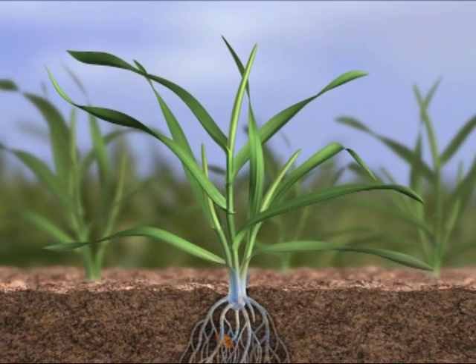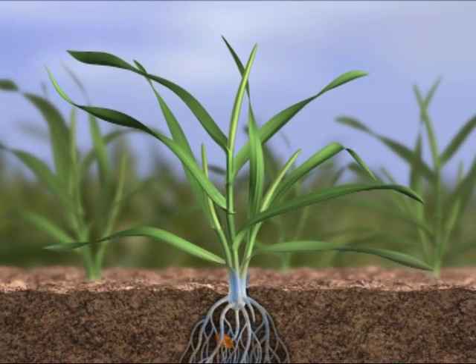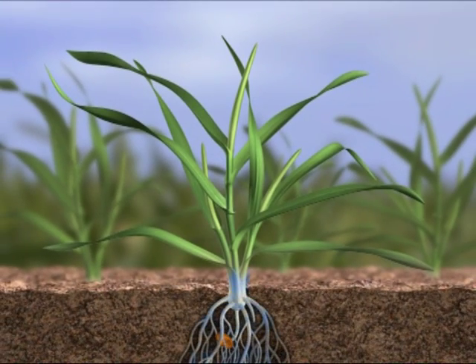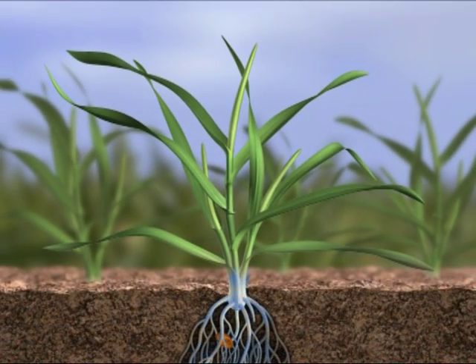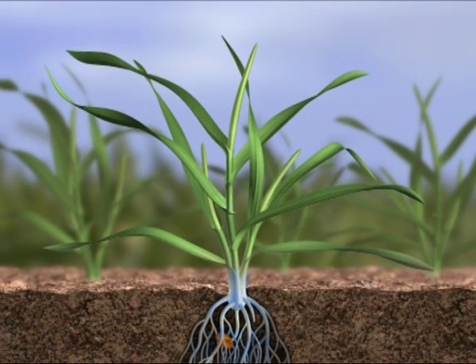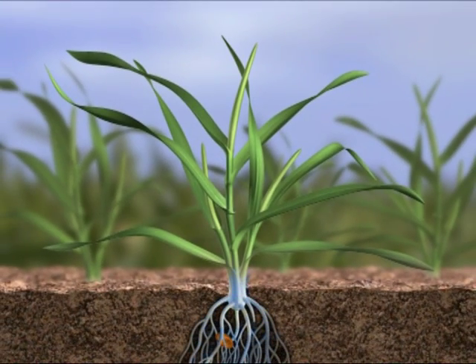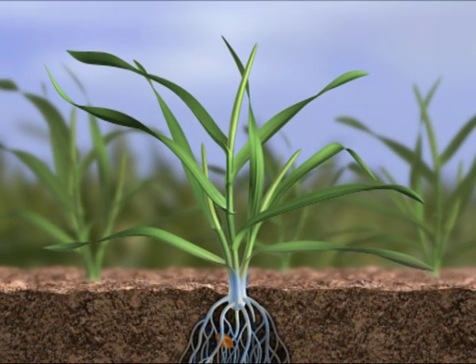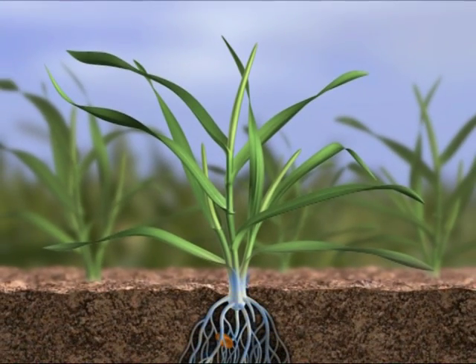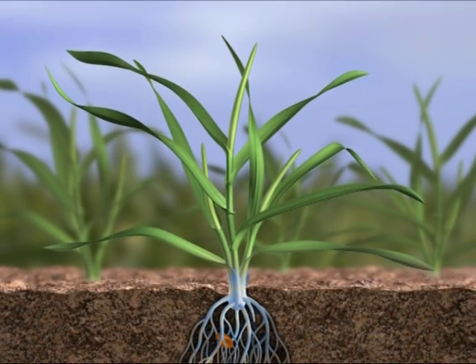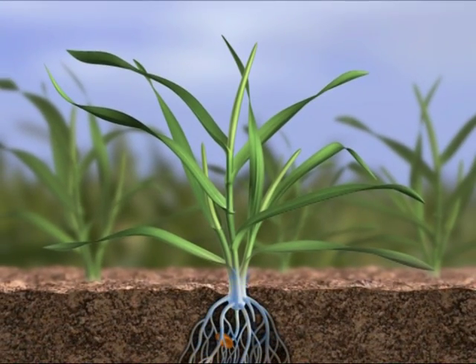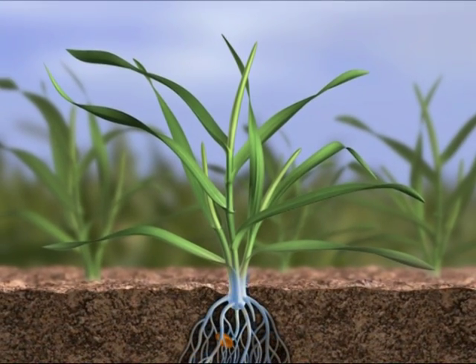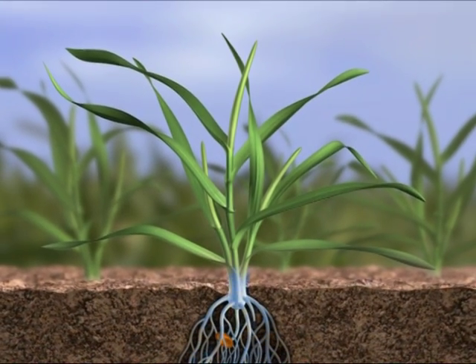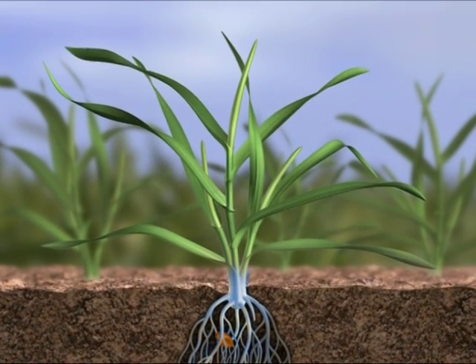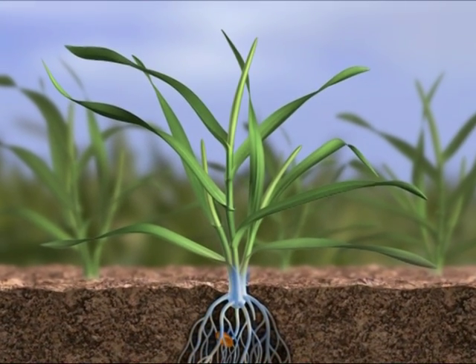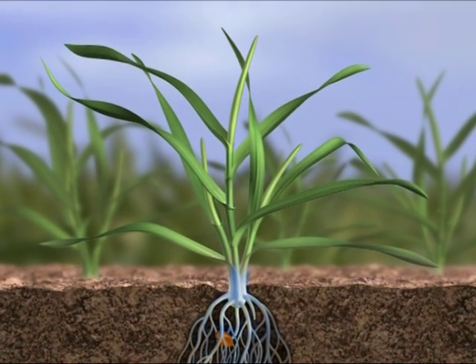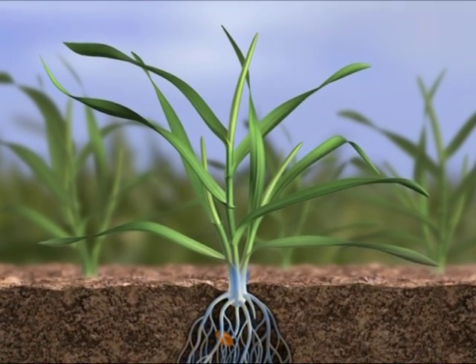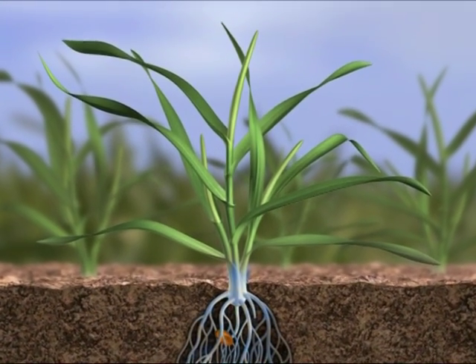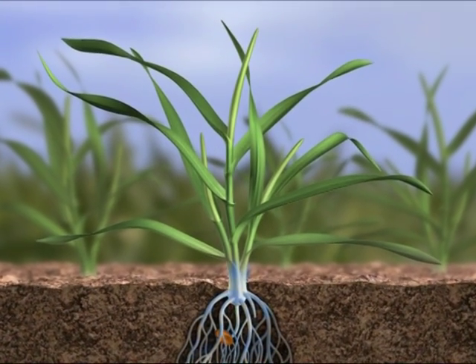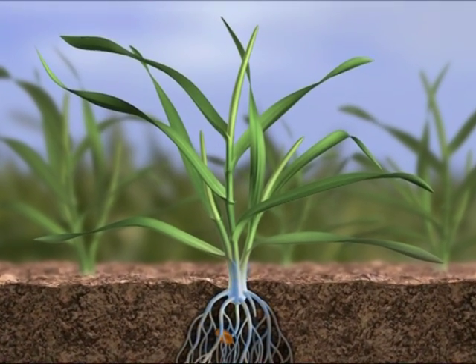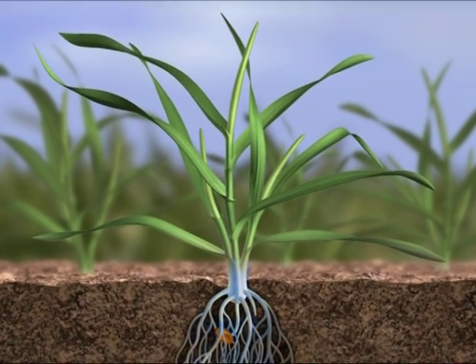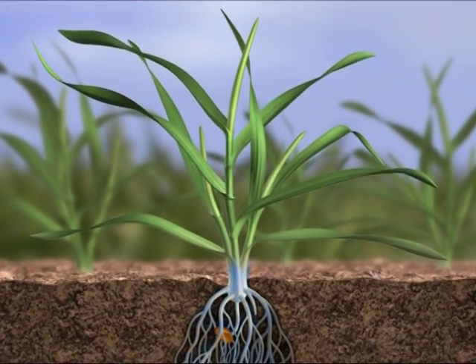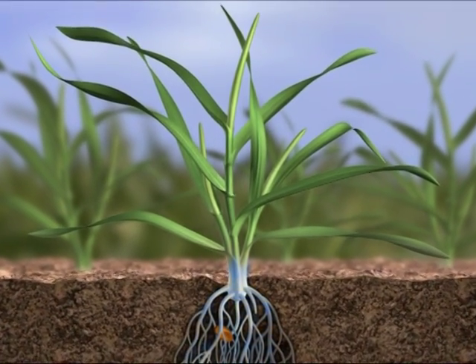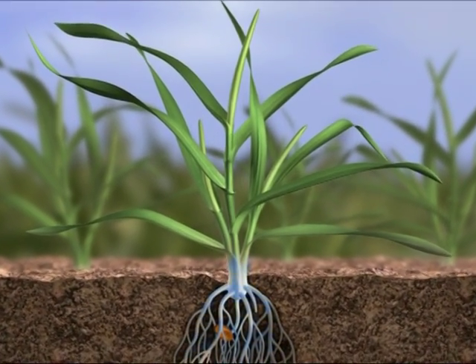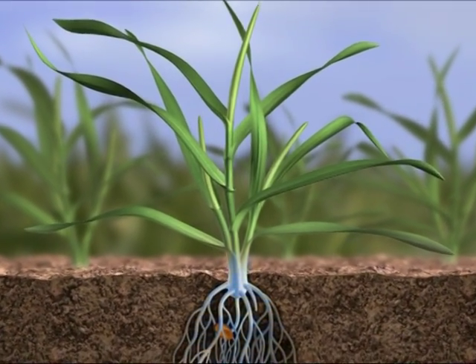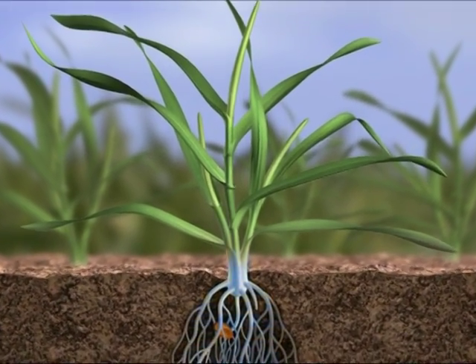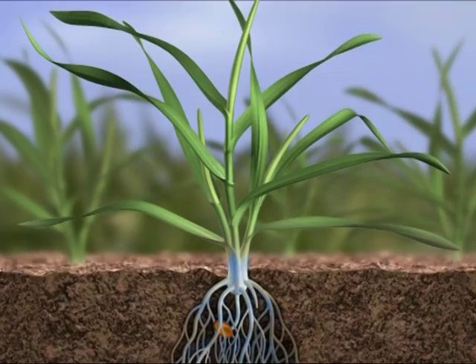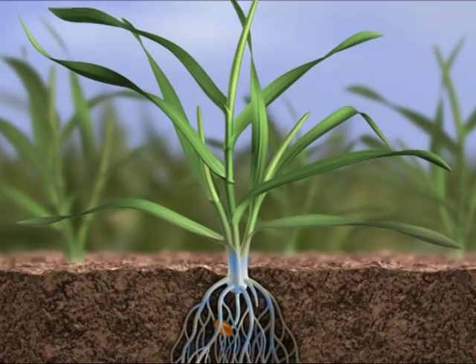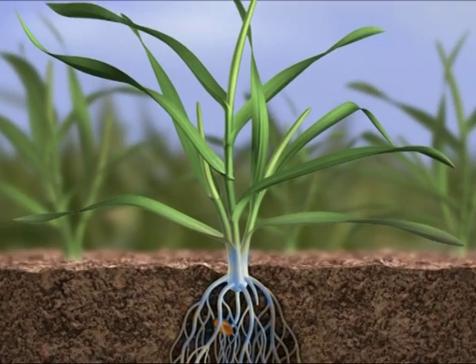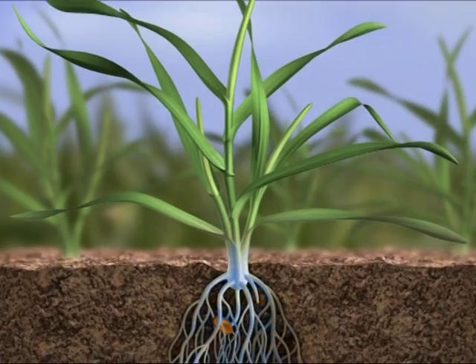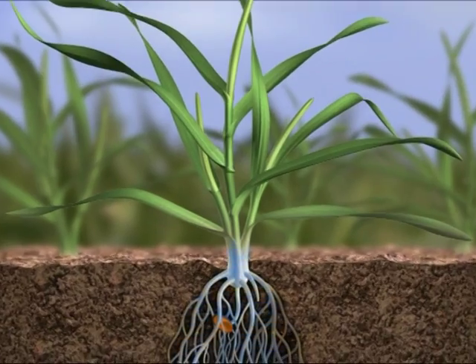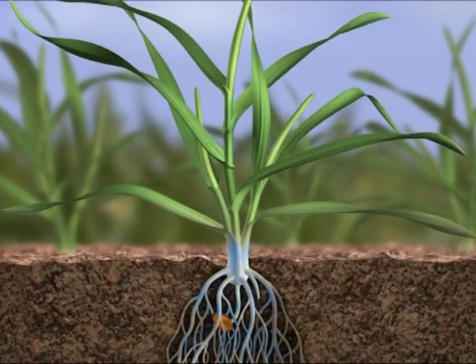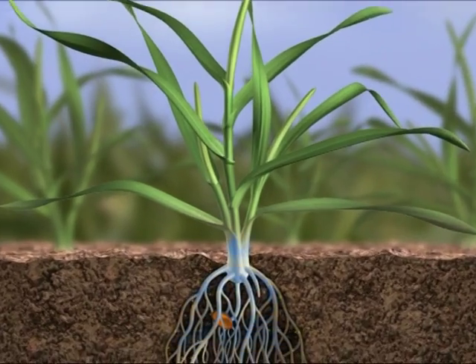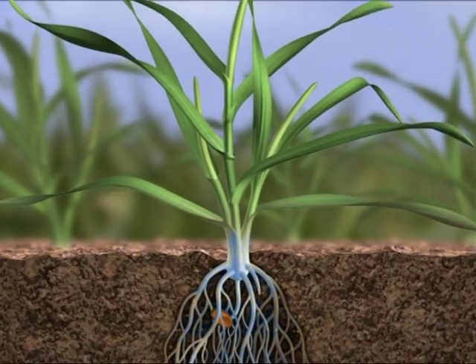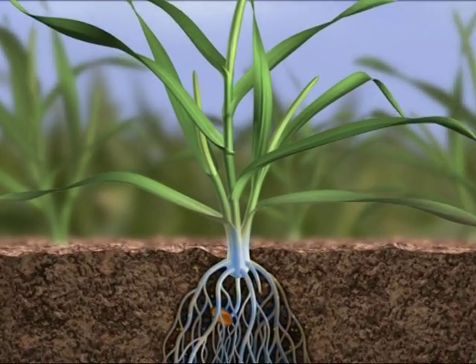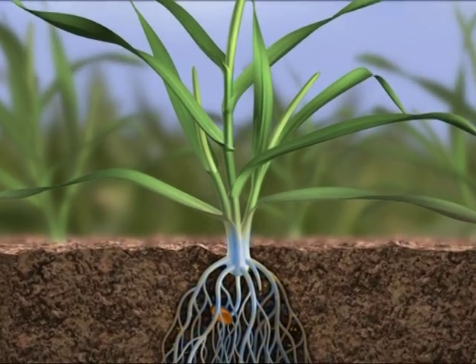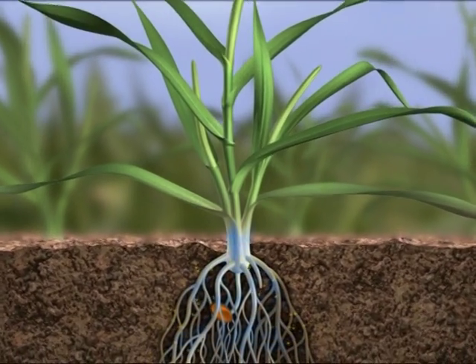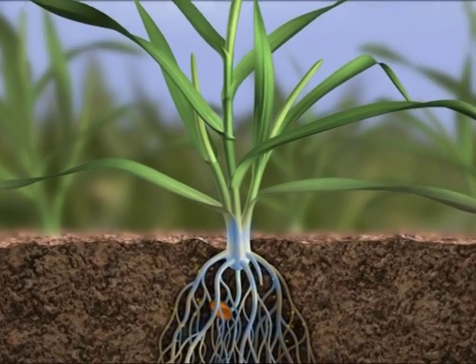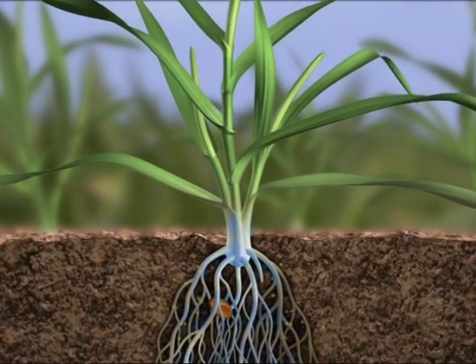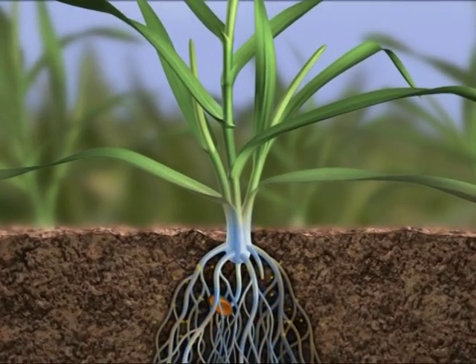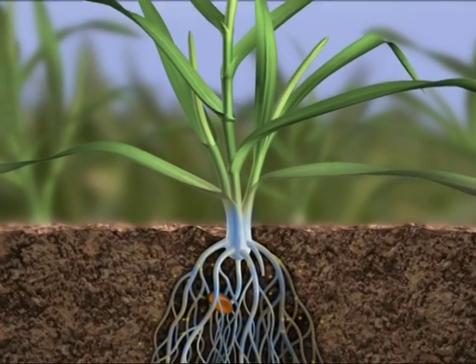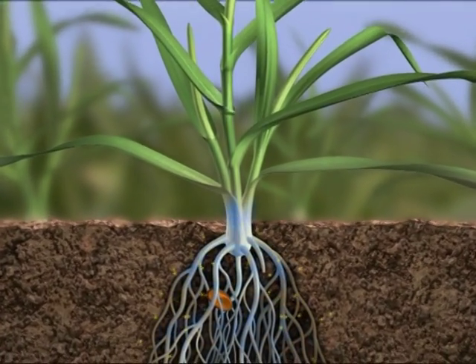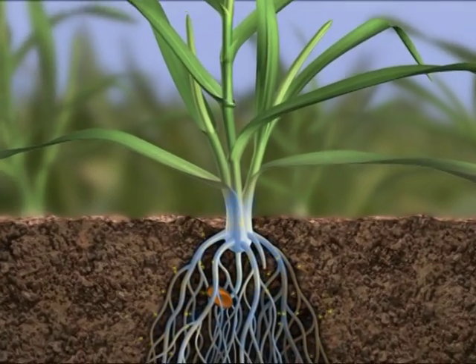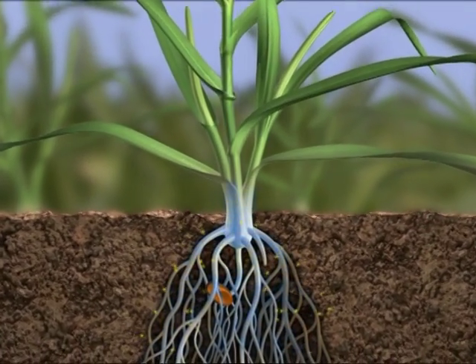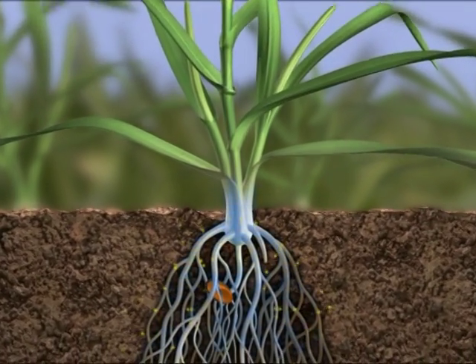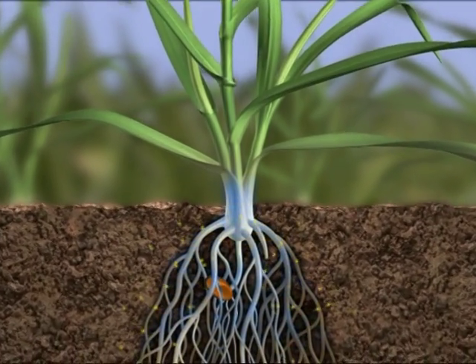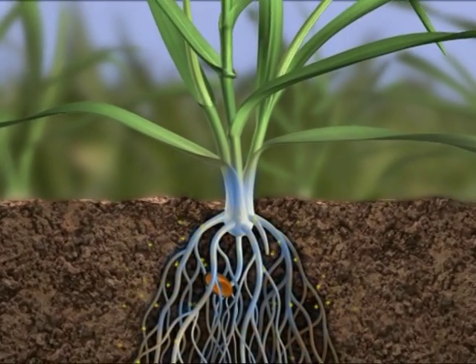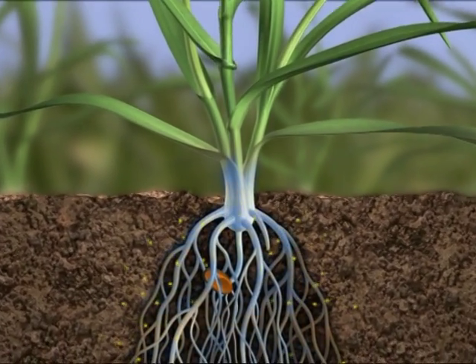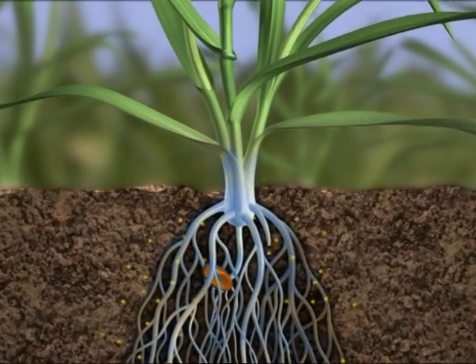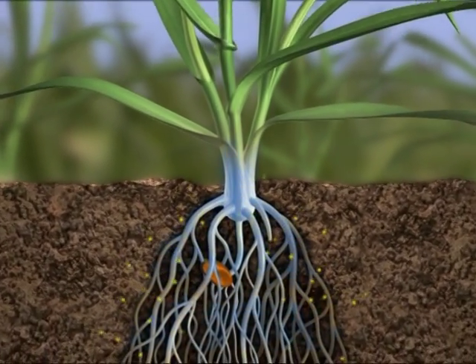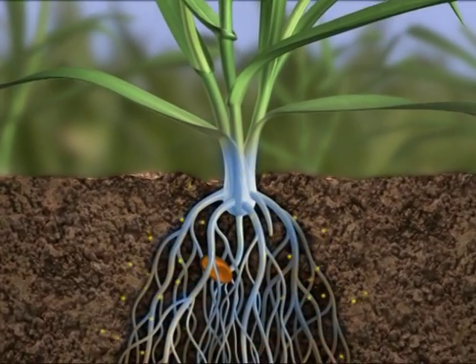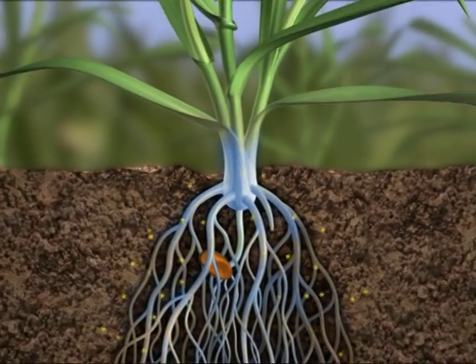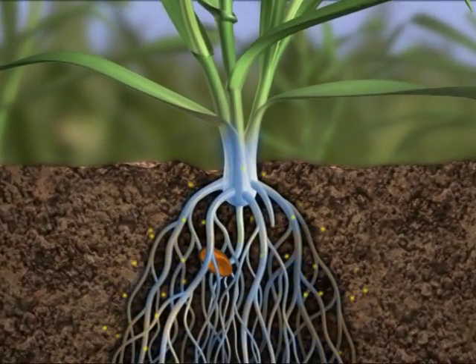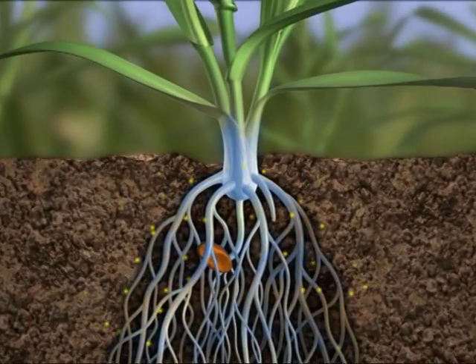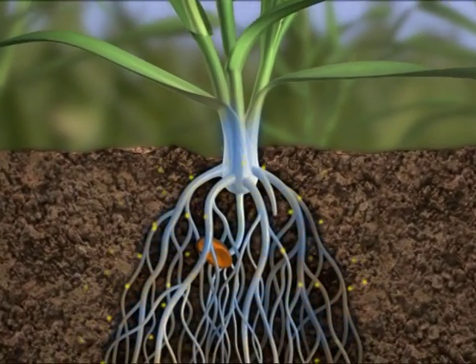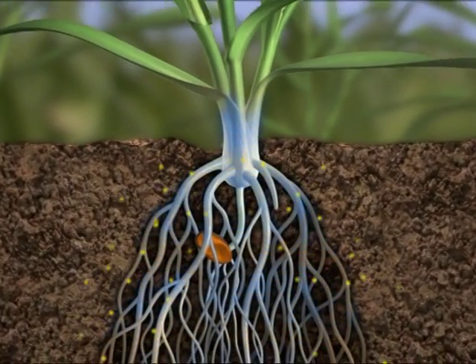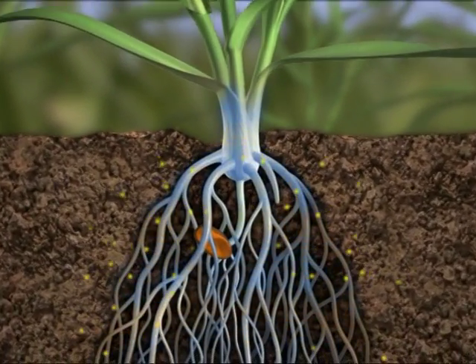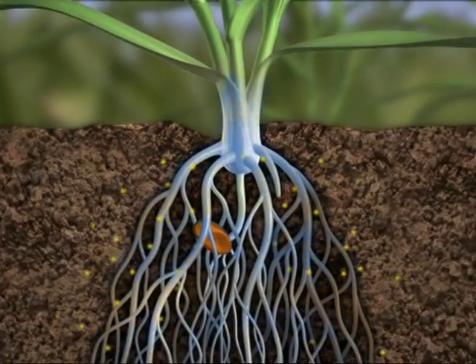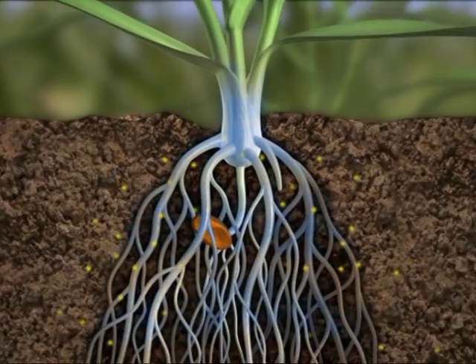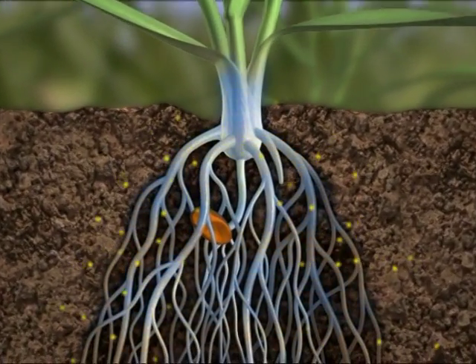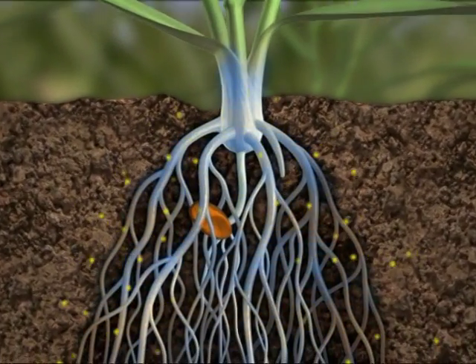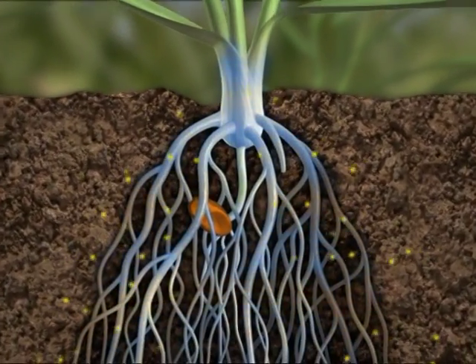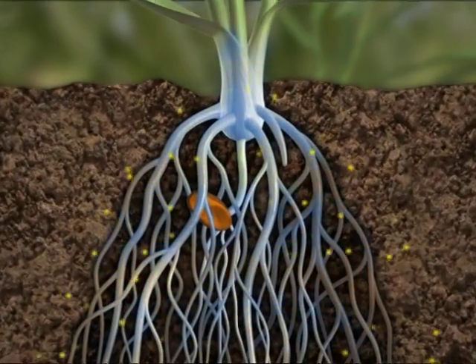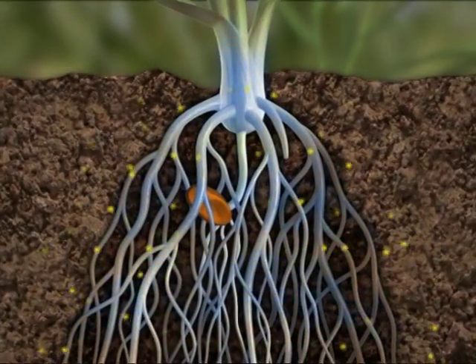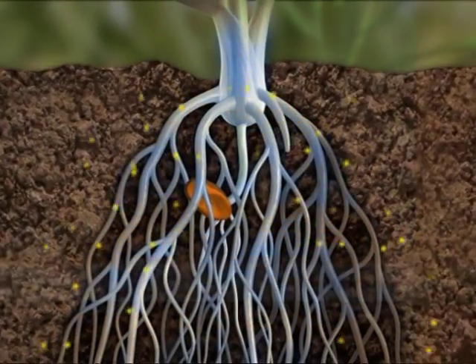Their strong, healthy roots supply the plants optimally with water and nutrients, even under adverse conditions.